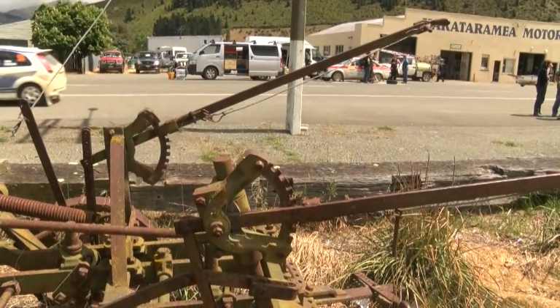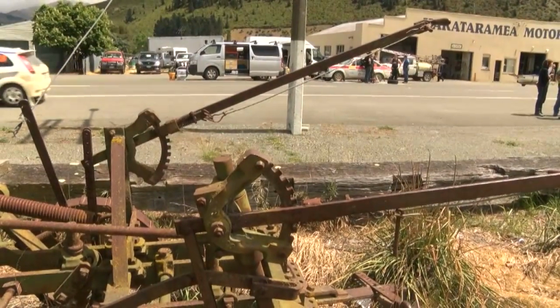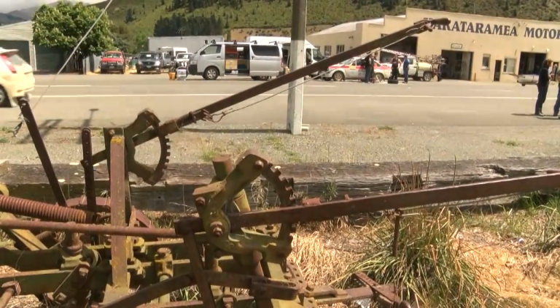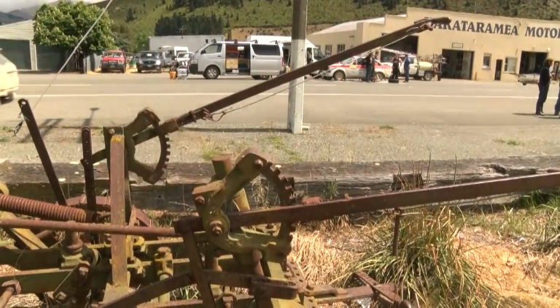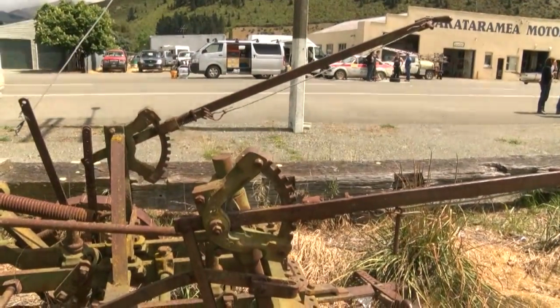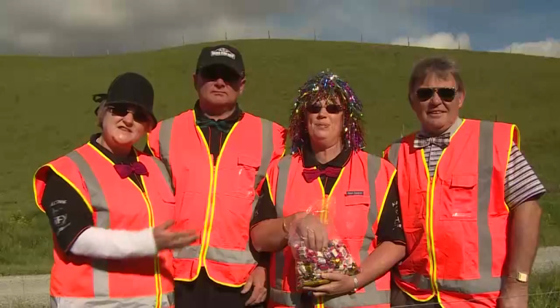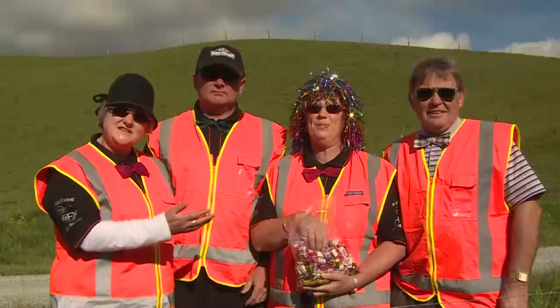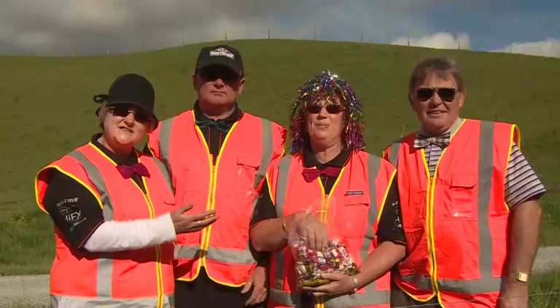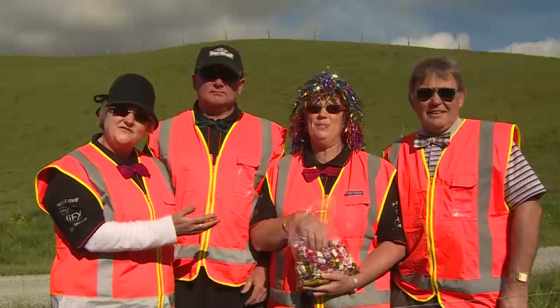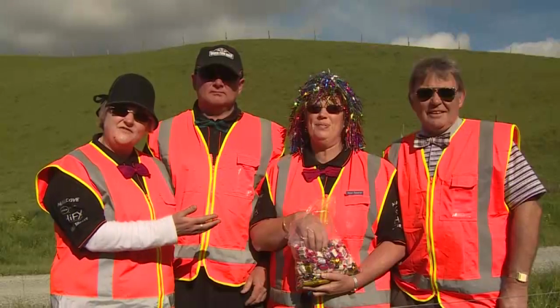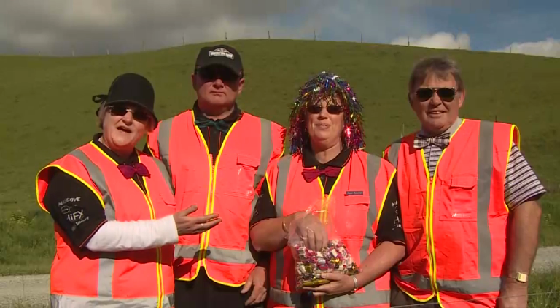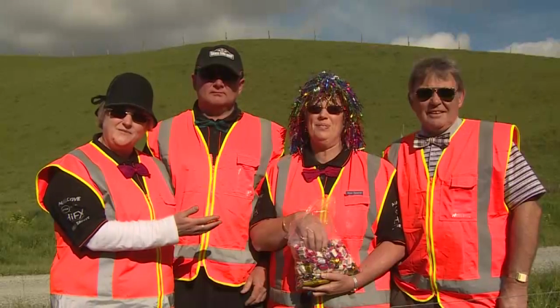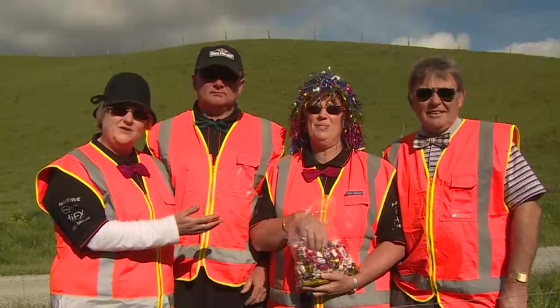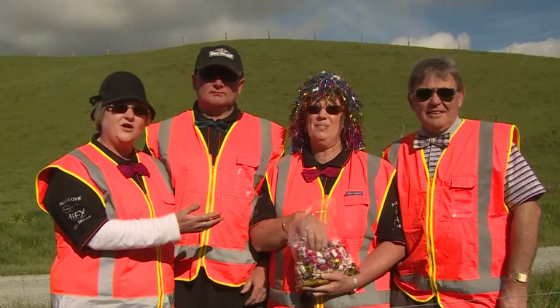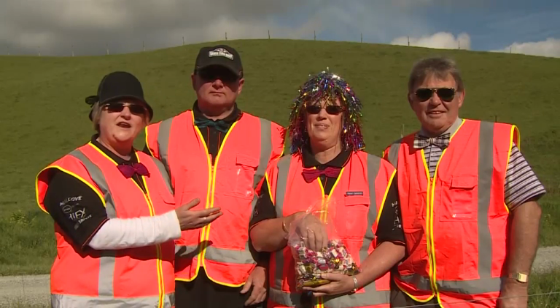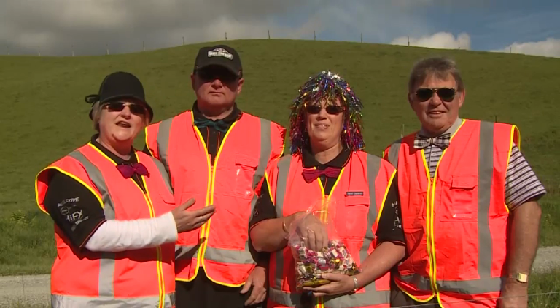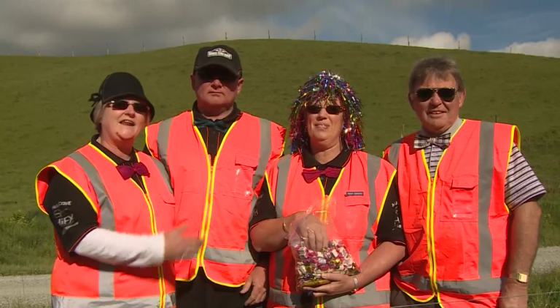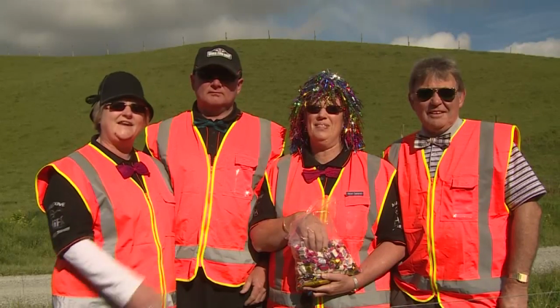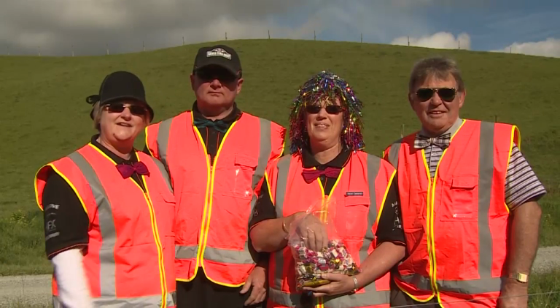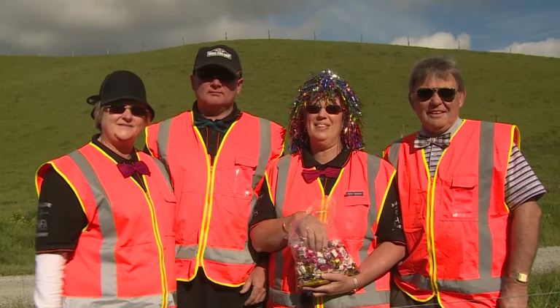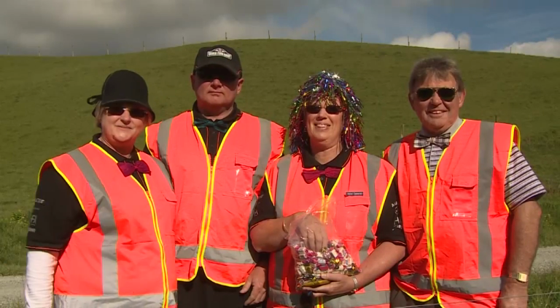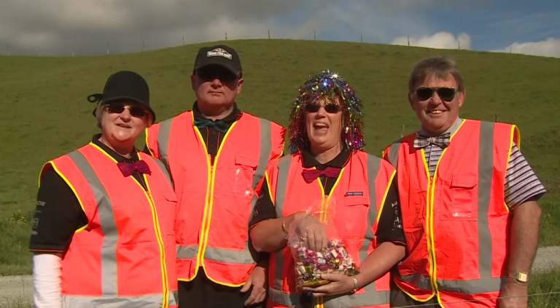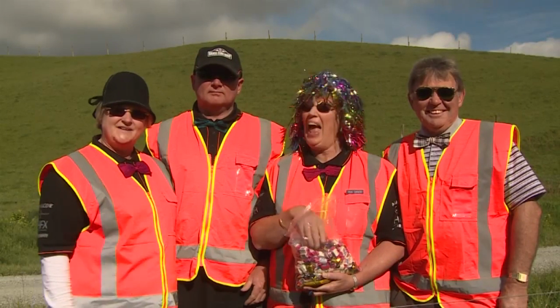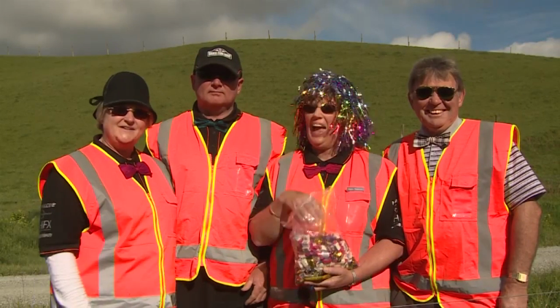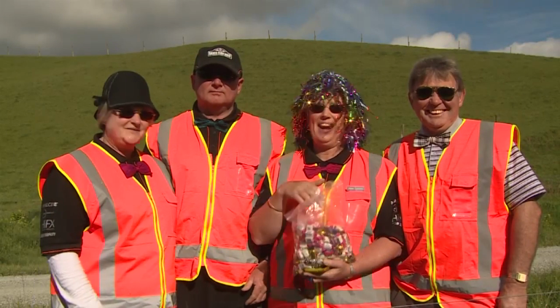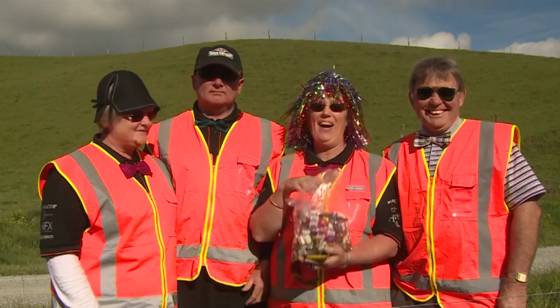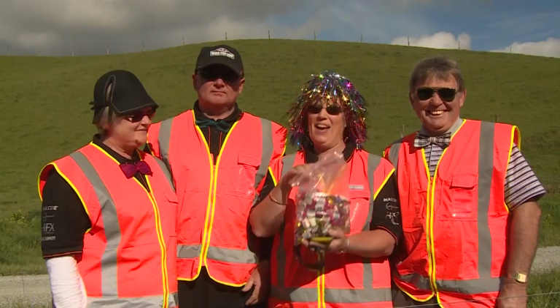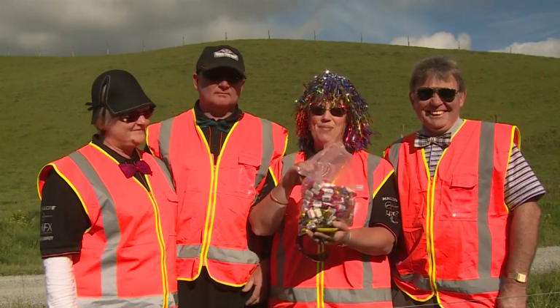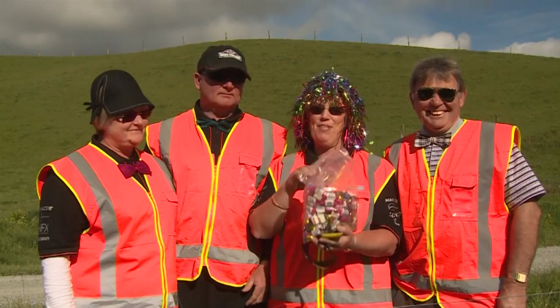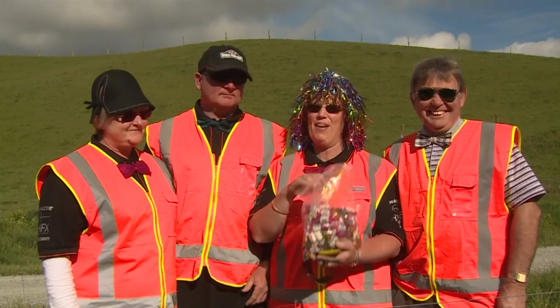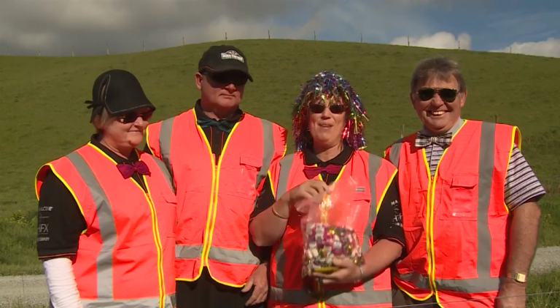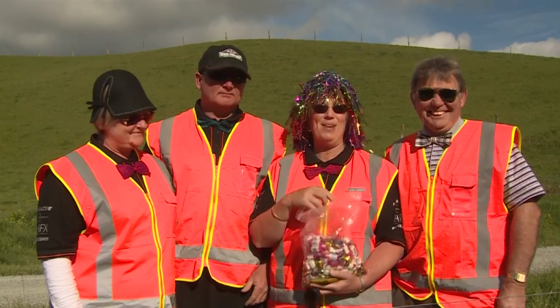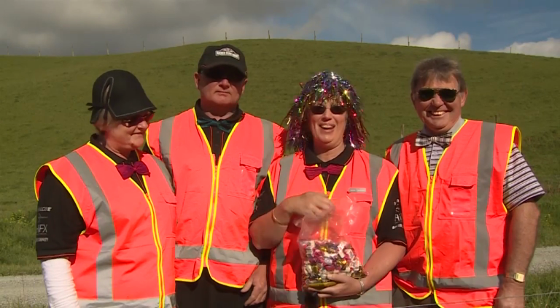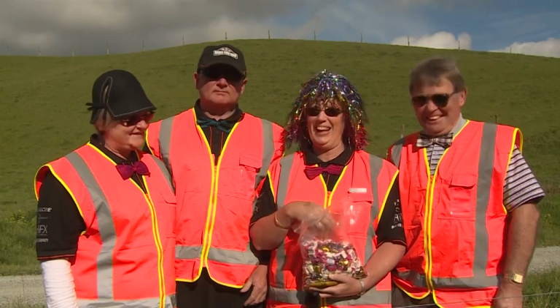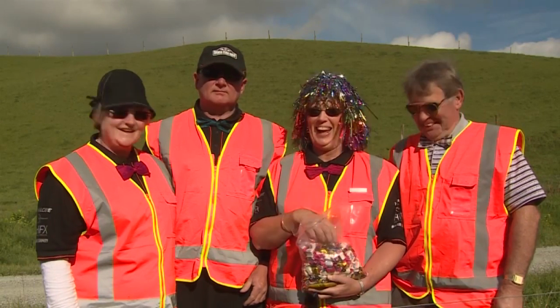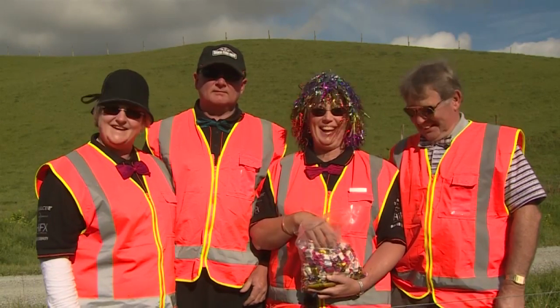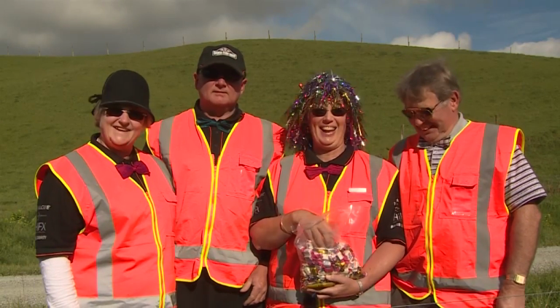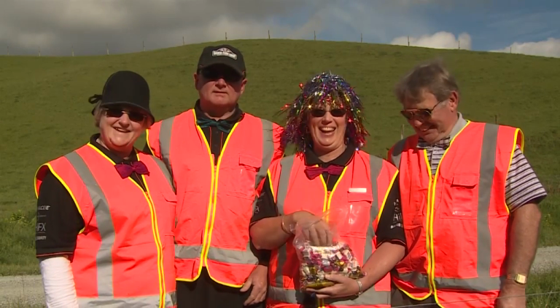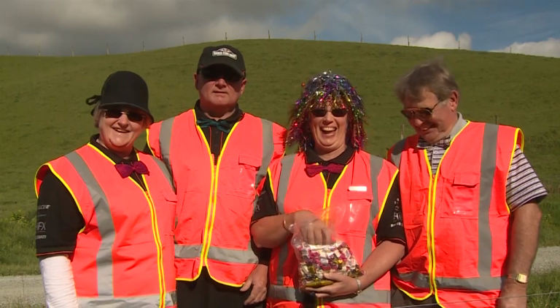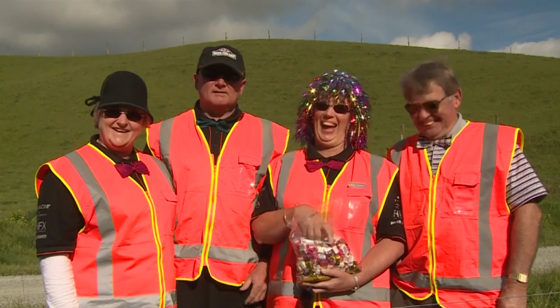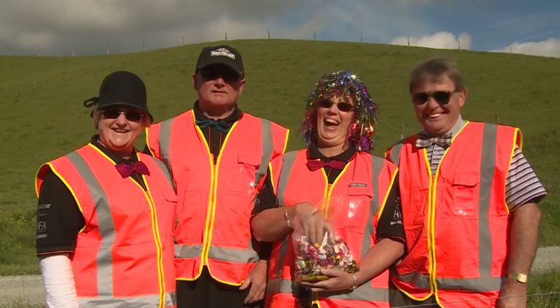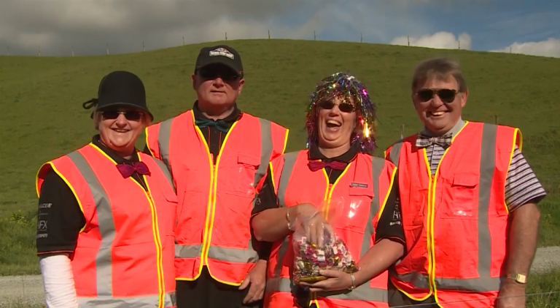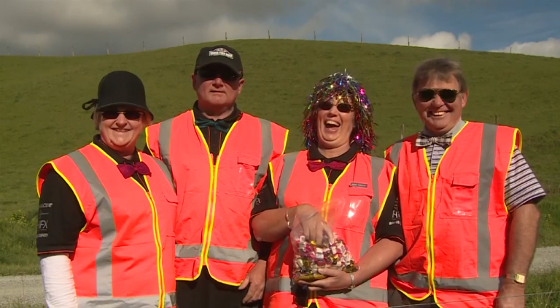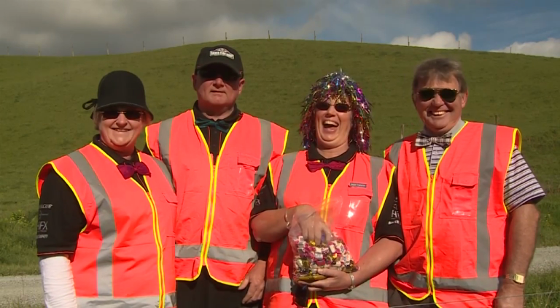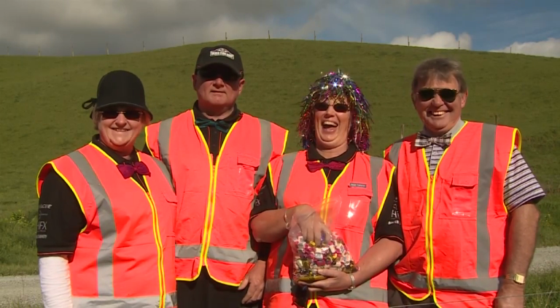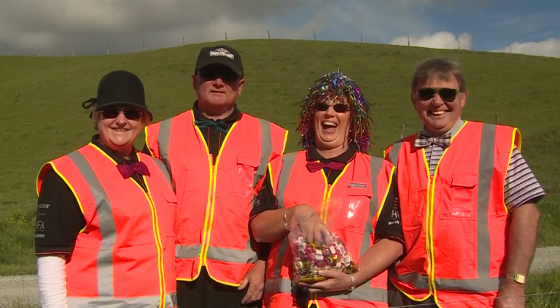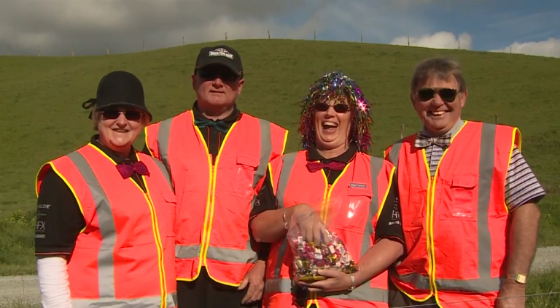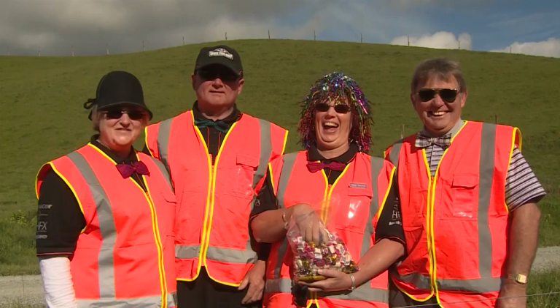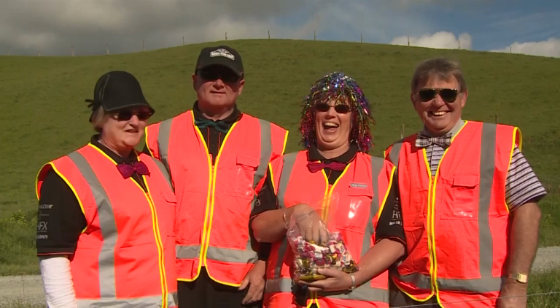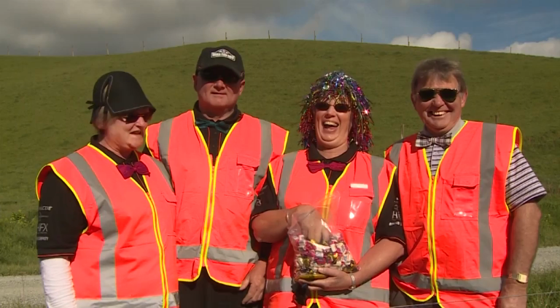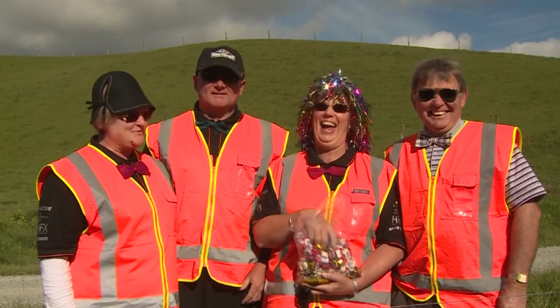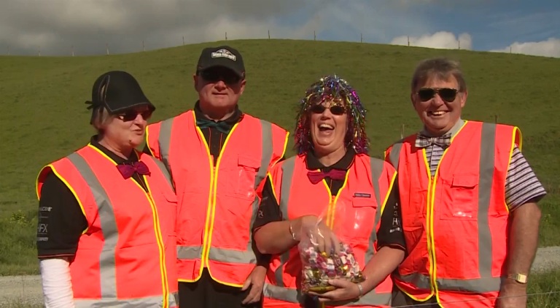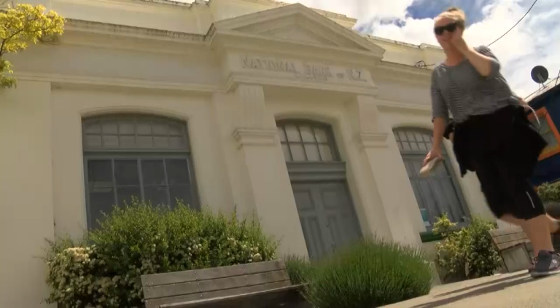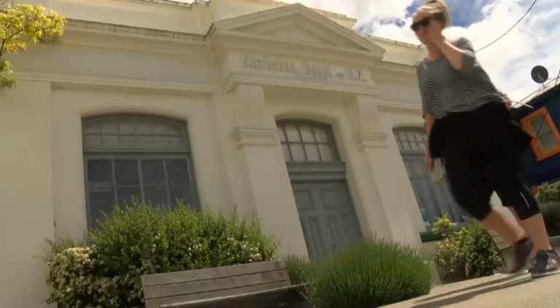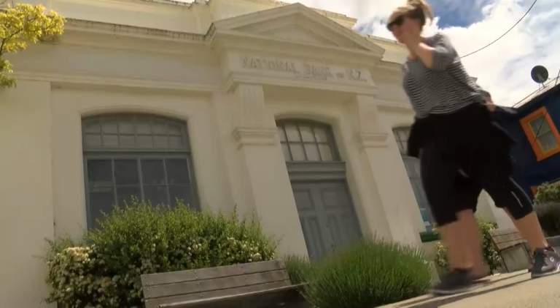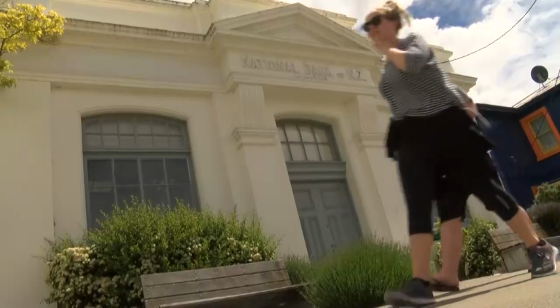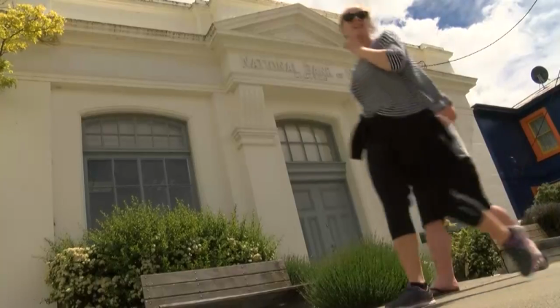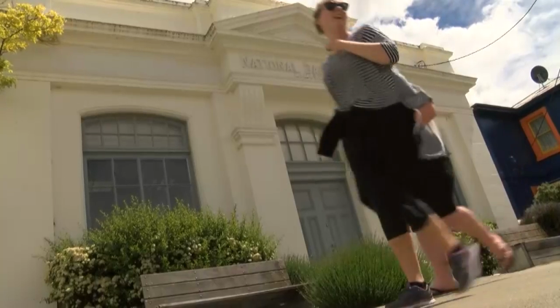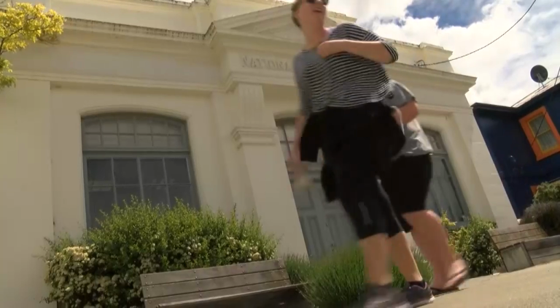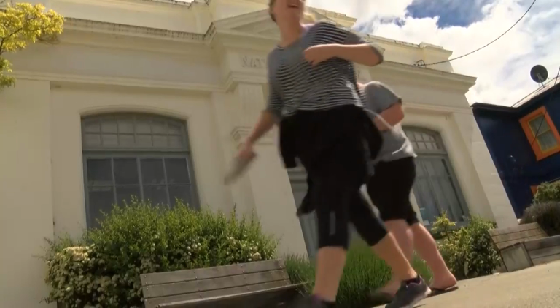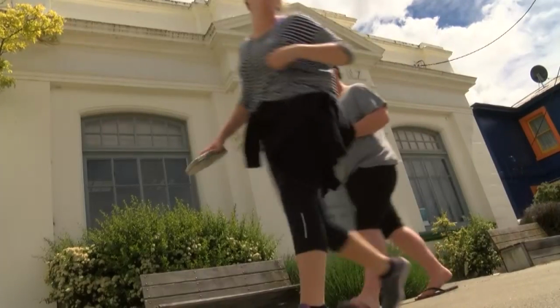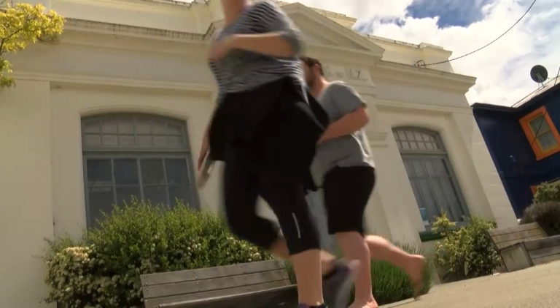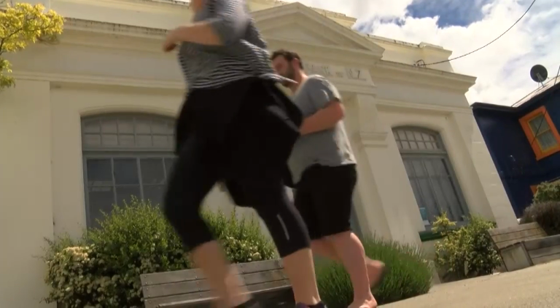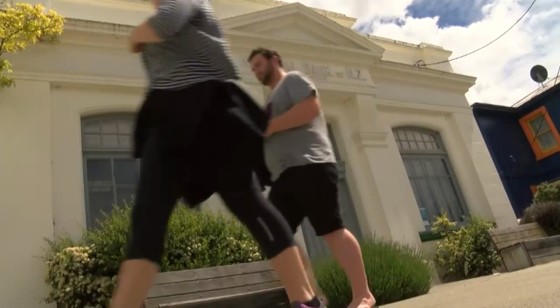This is the famed Lollie Lady. And I am the famed Lollie Lady.